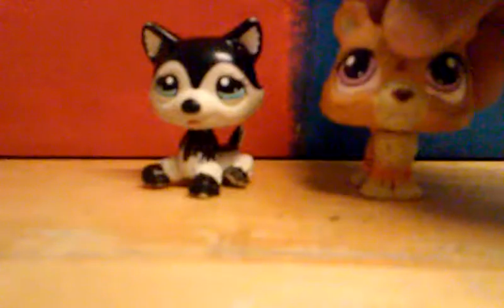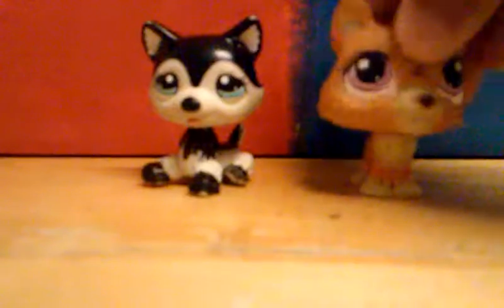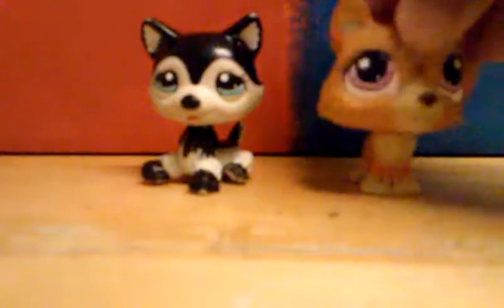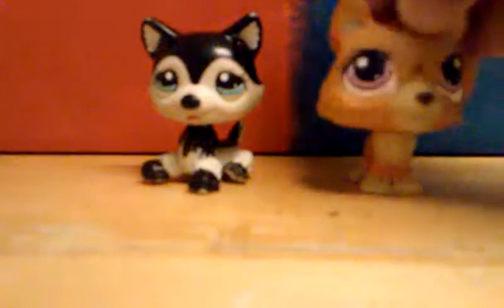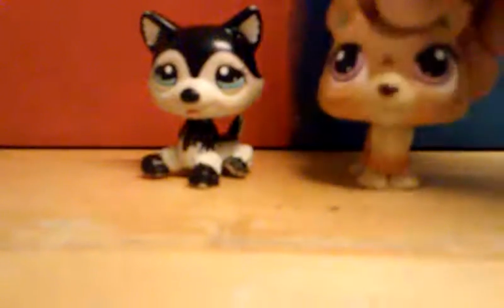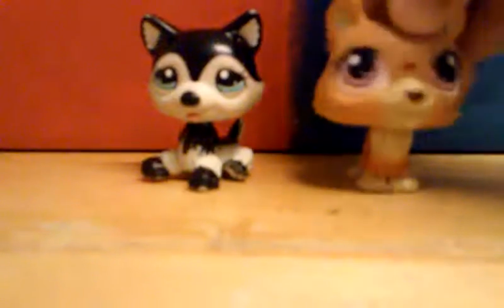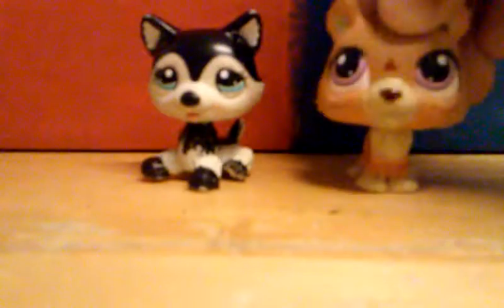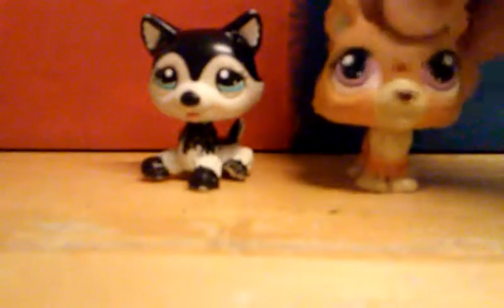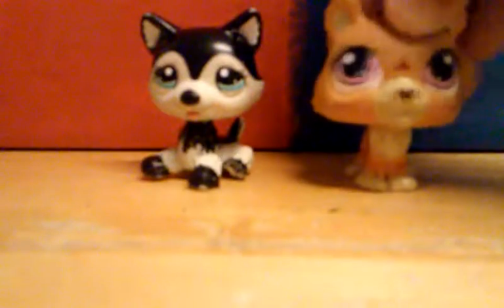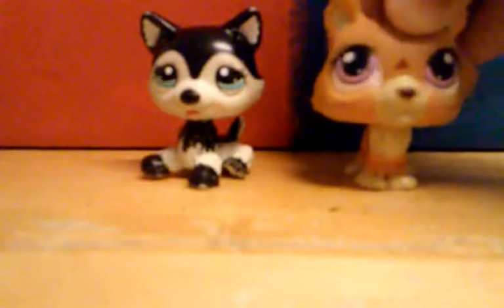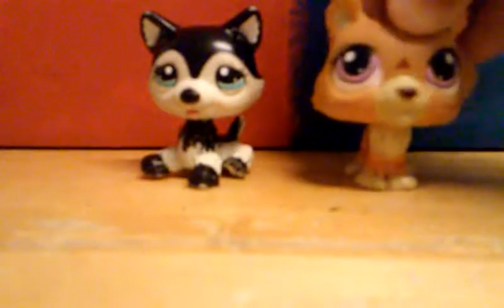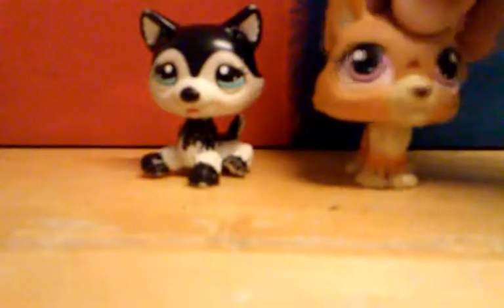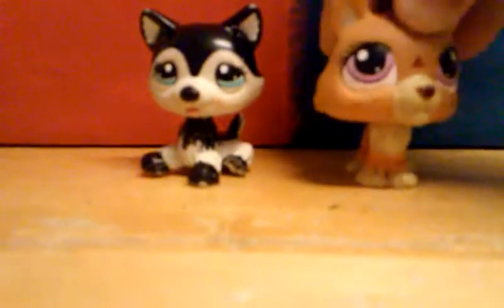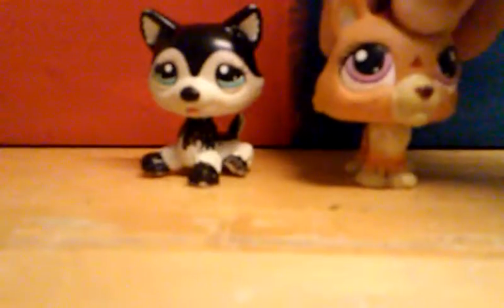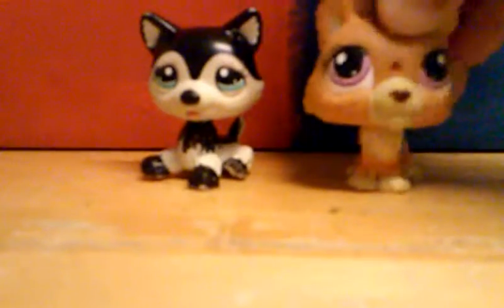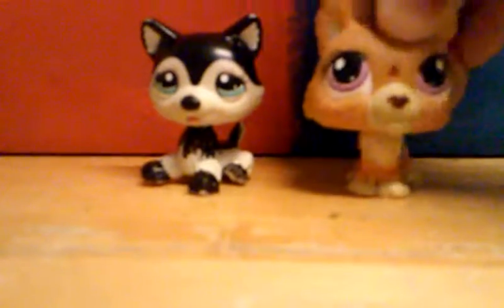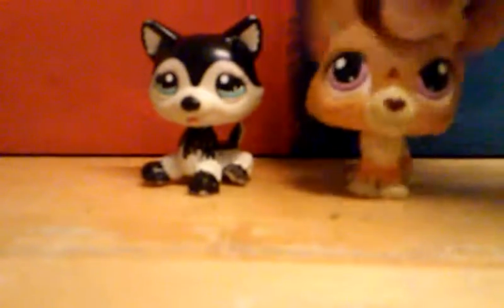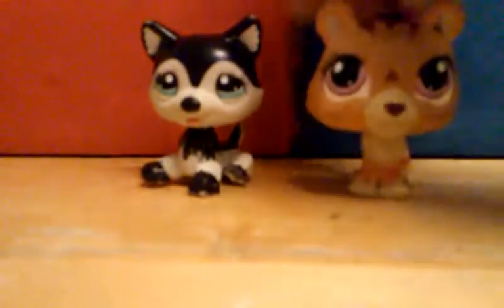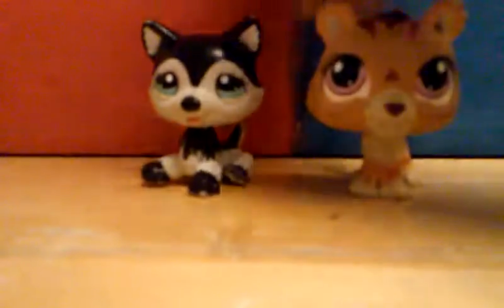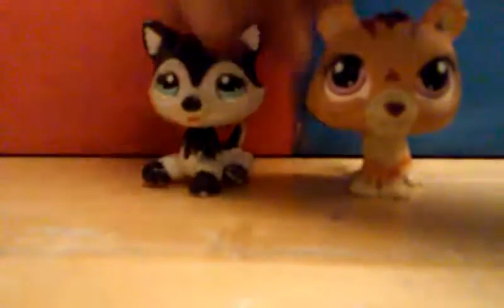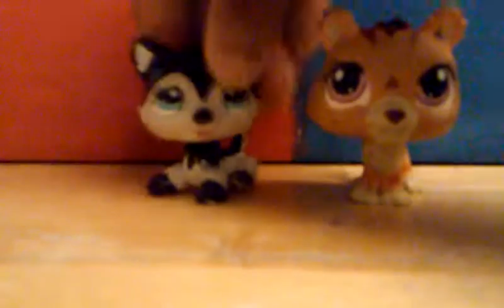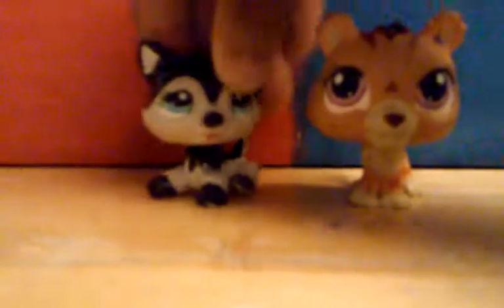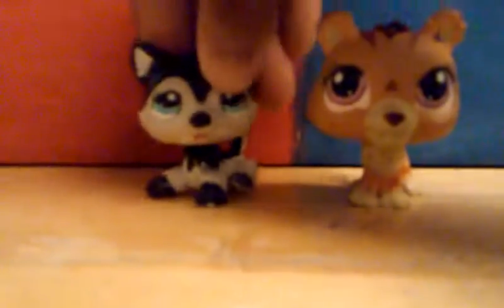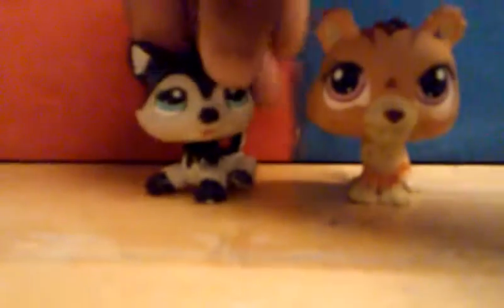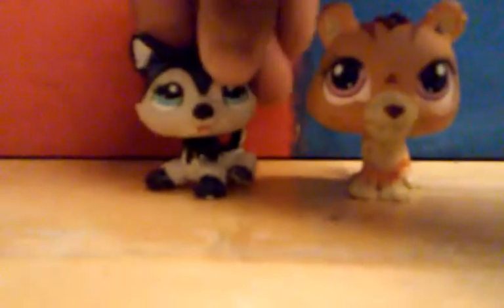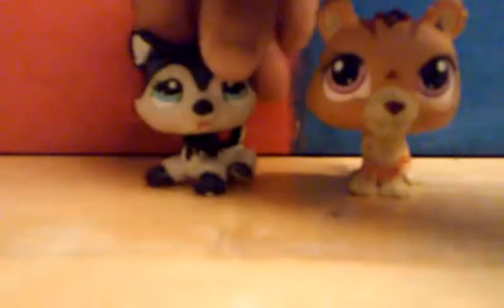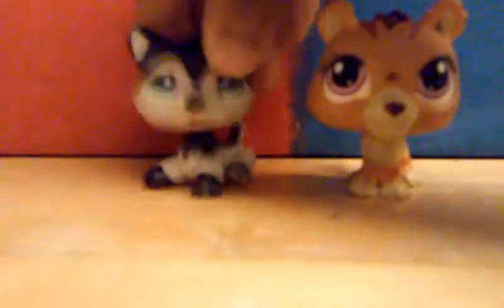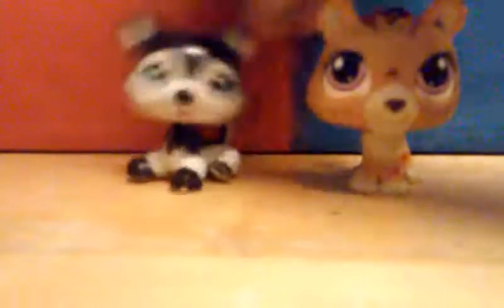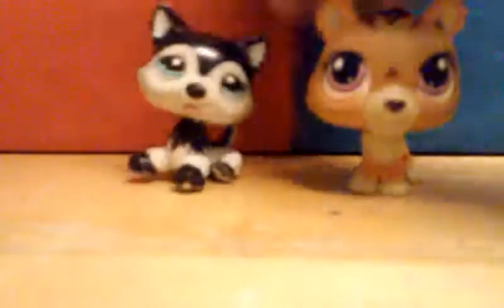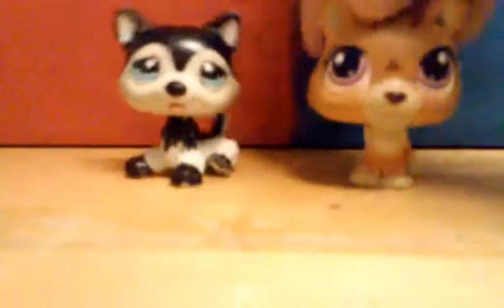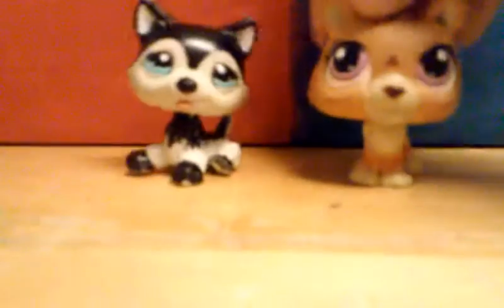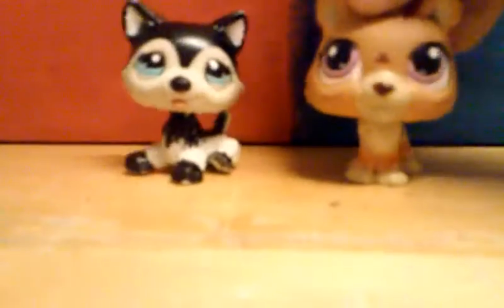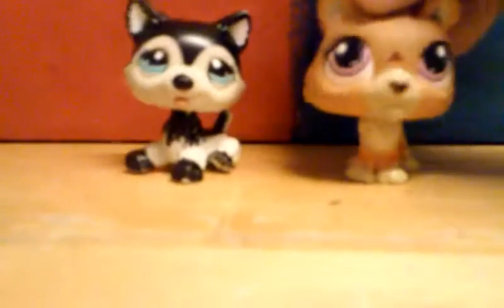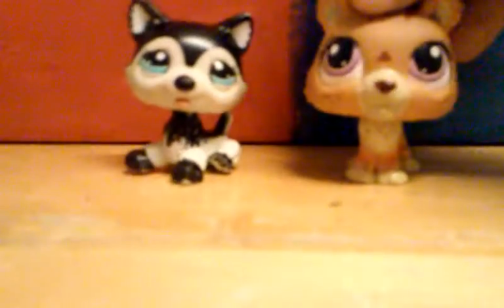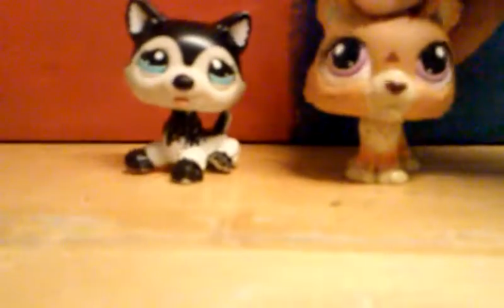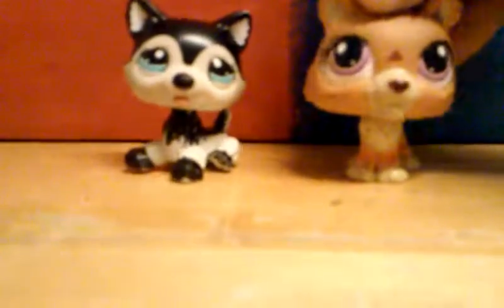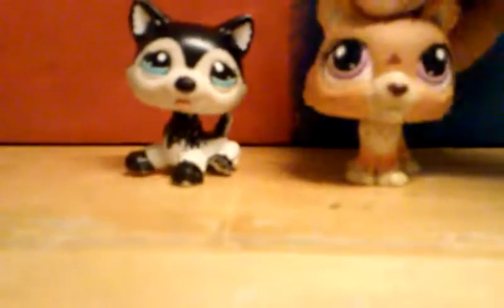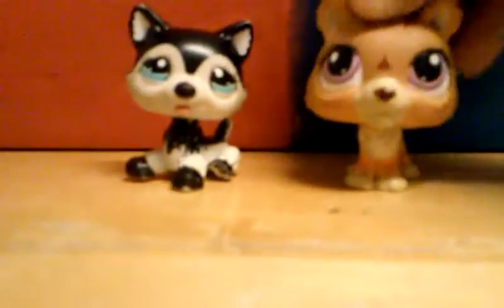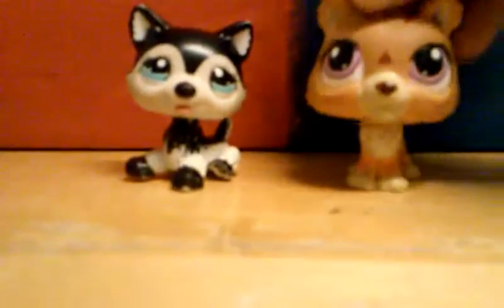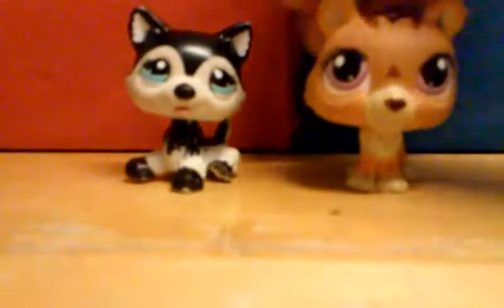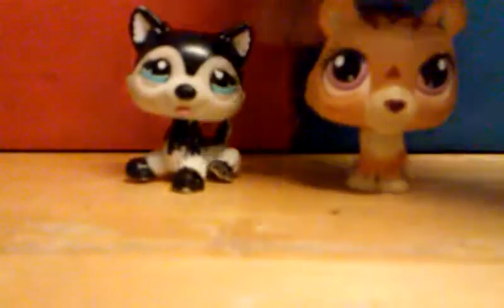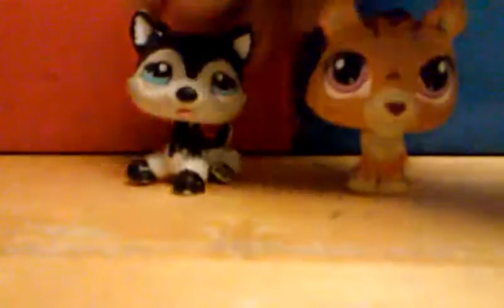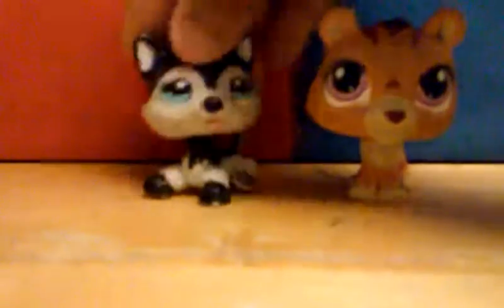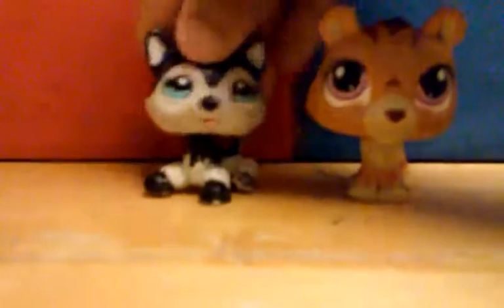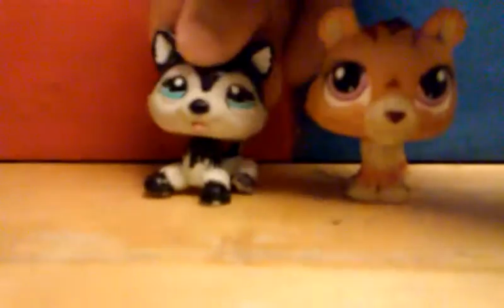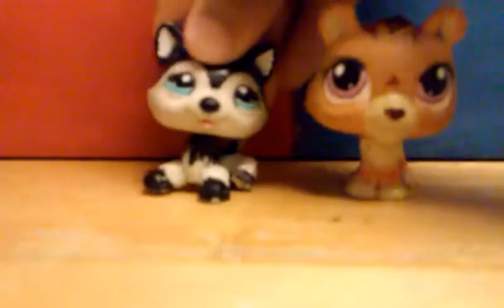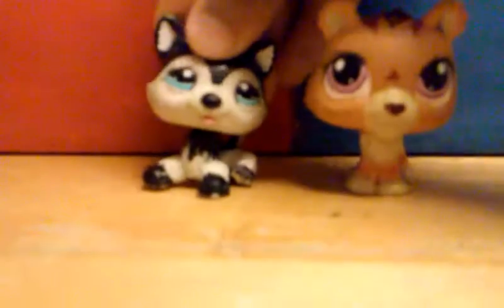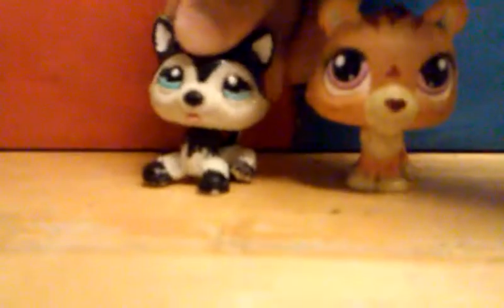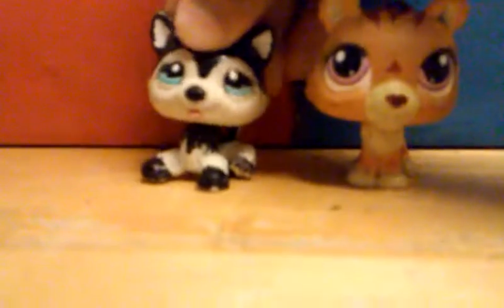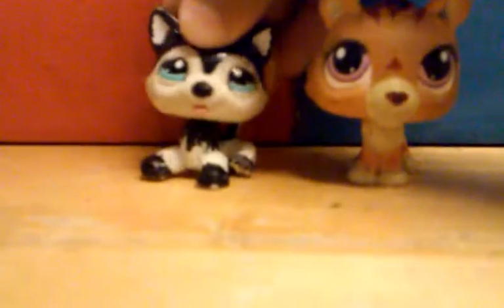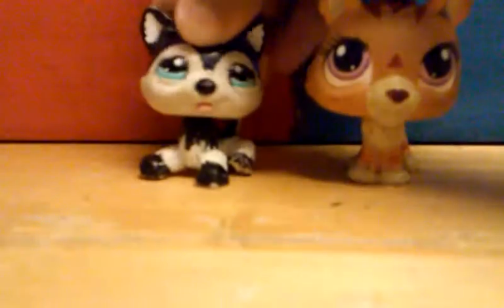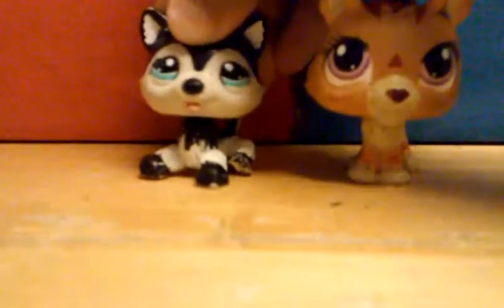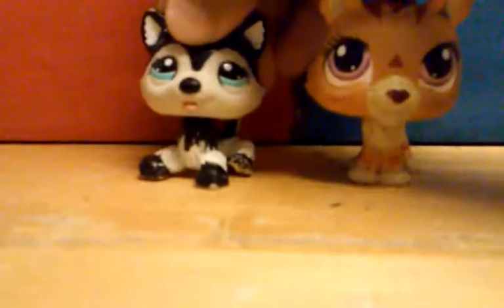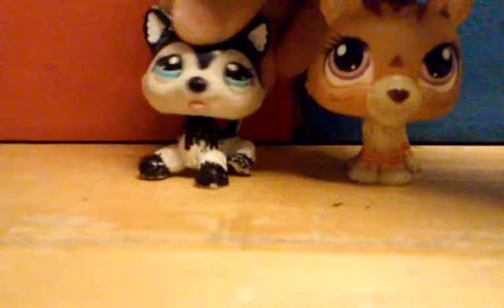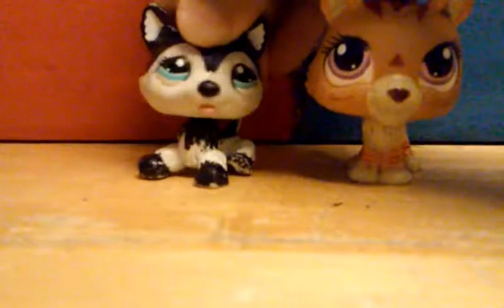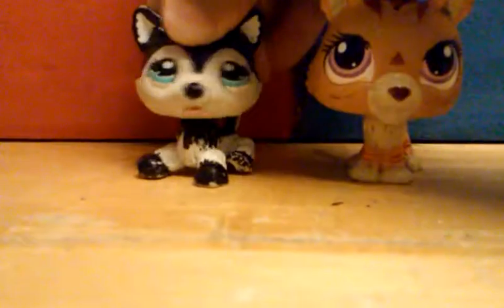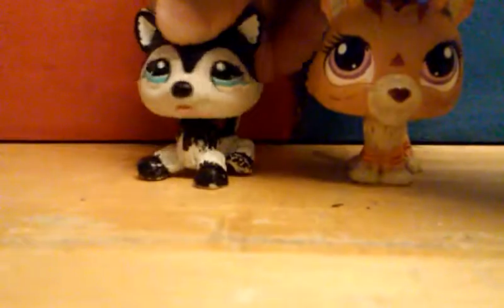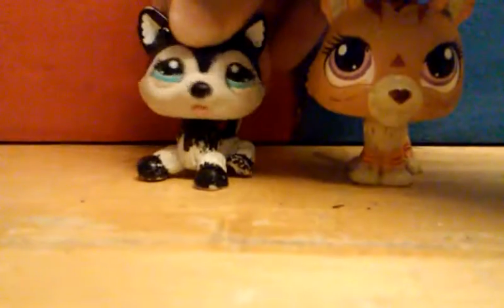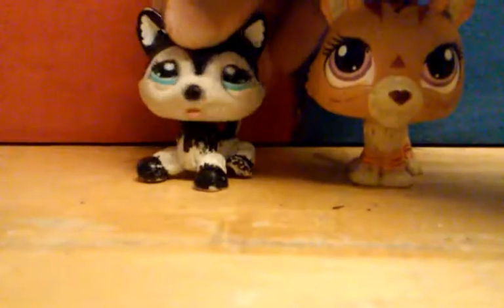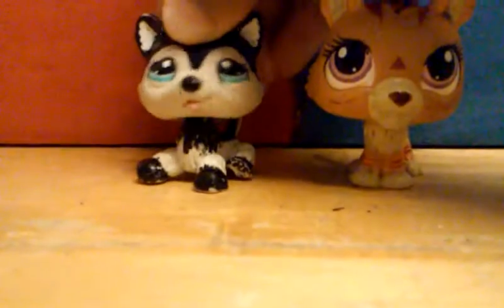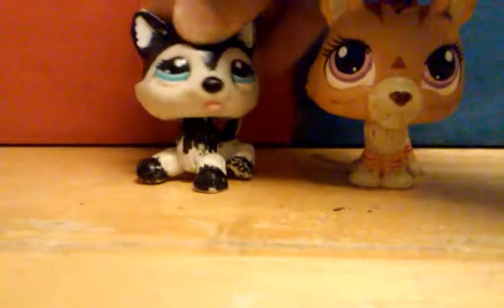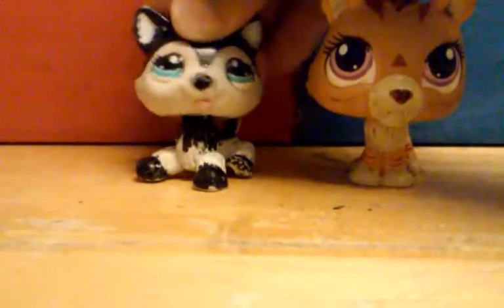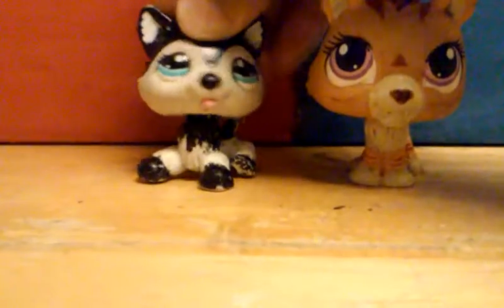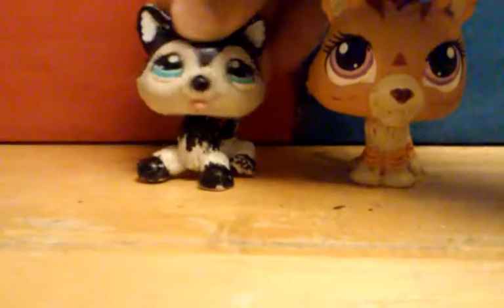Hey guys, it's OpusFunJay. I'm Sally and I'm Suzy, and today we're gonna be making some slime.